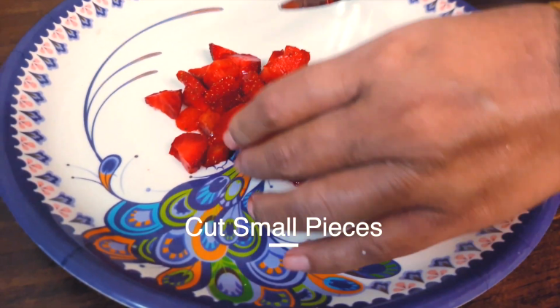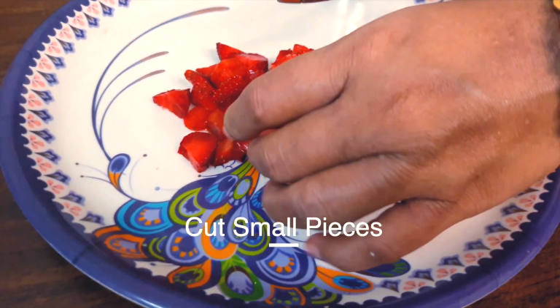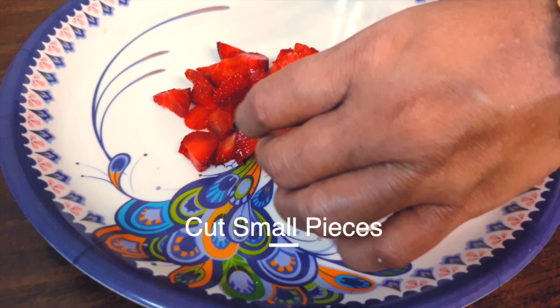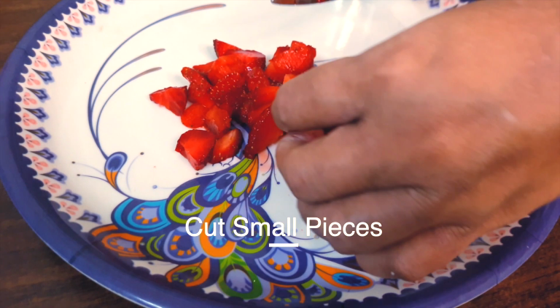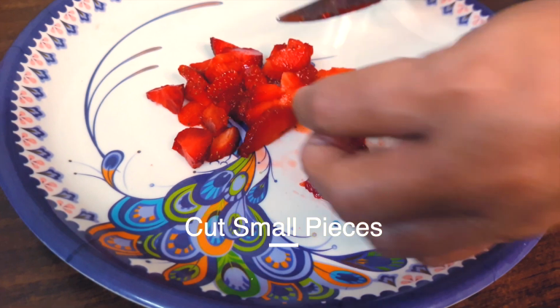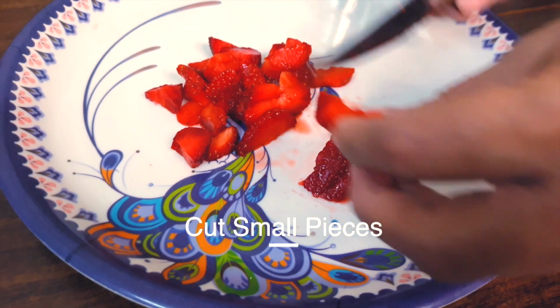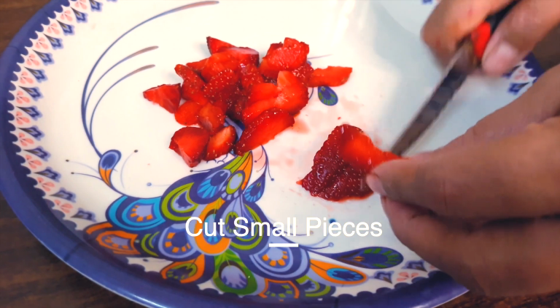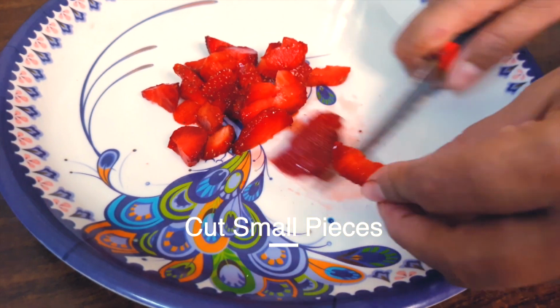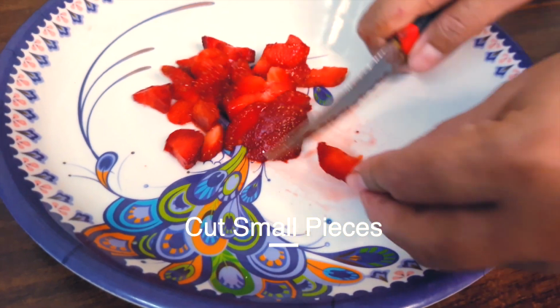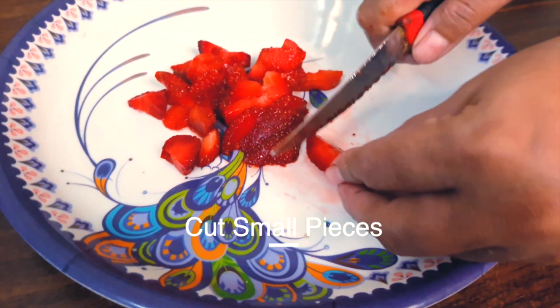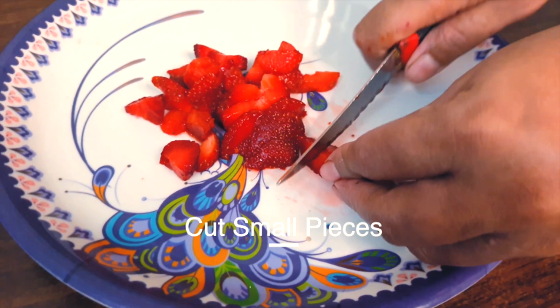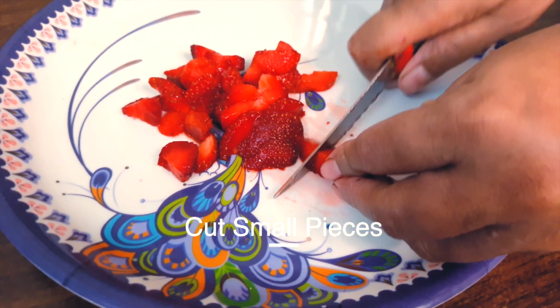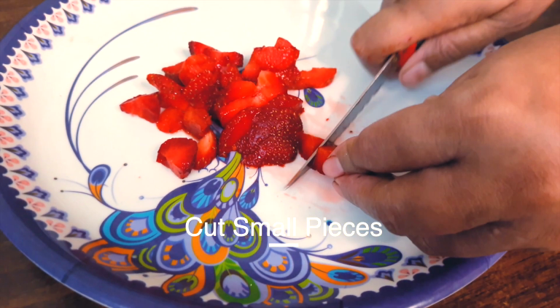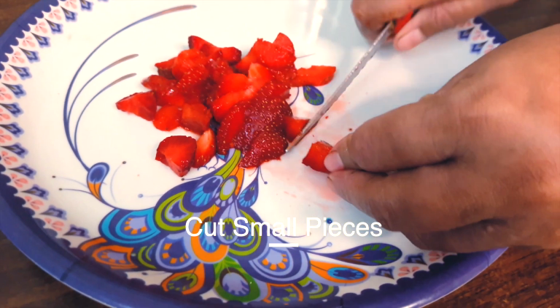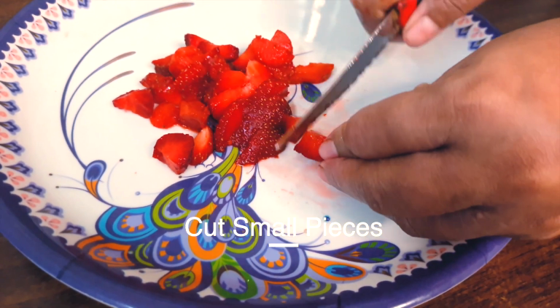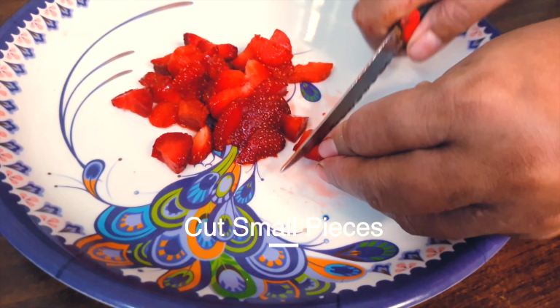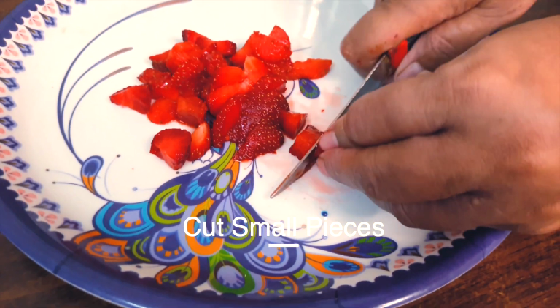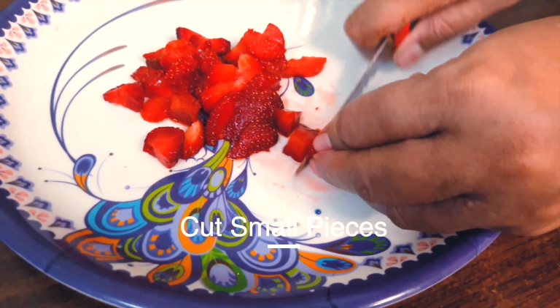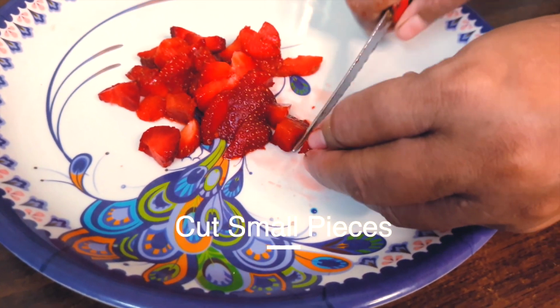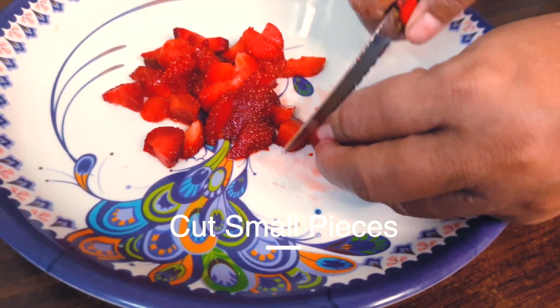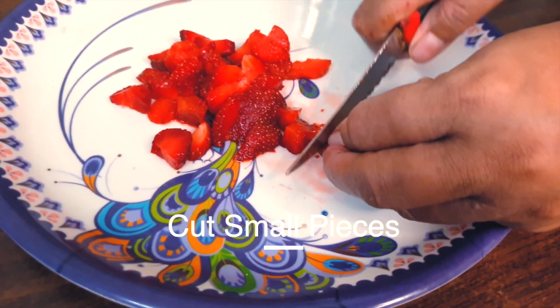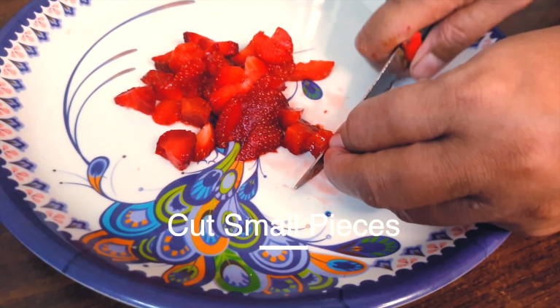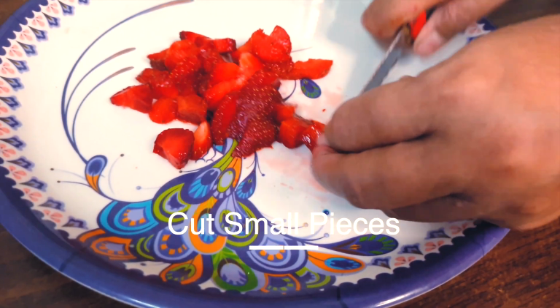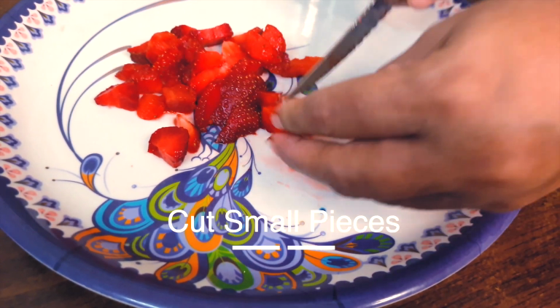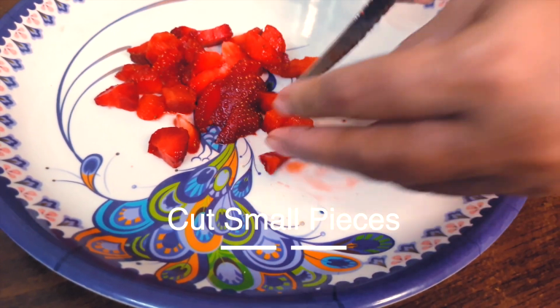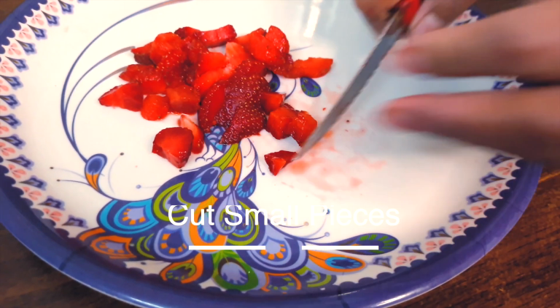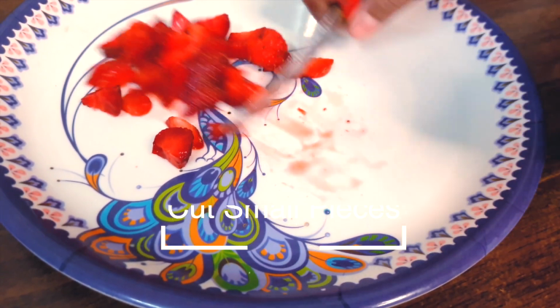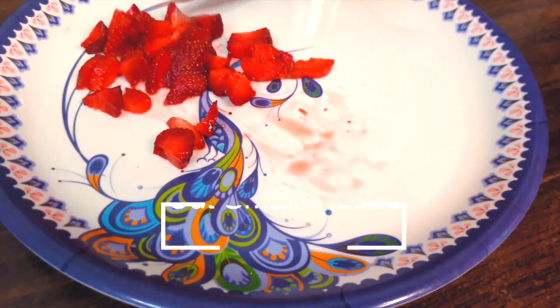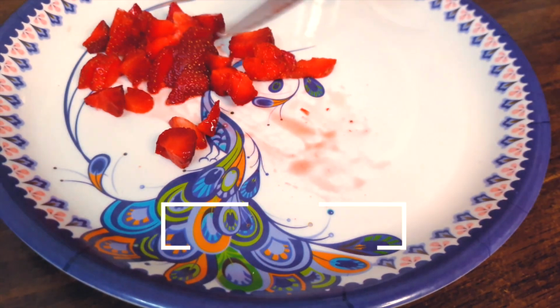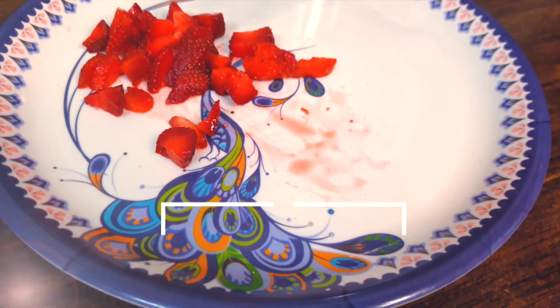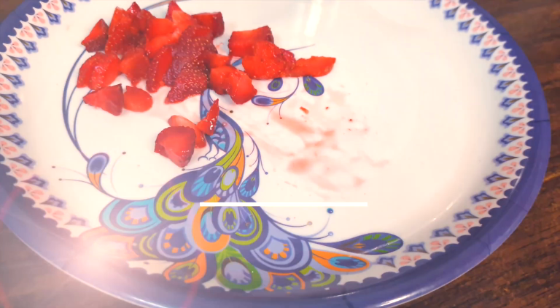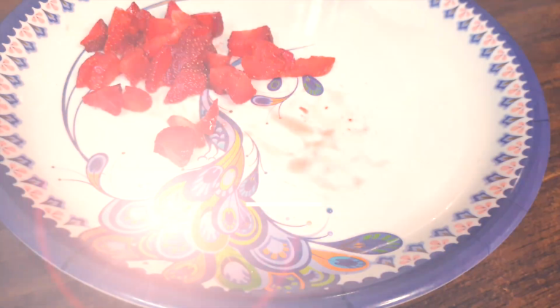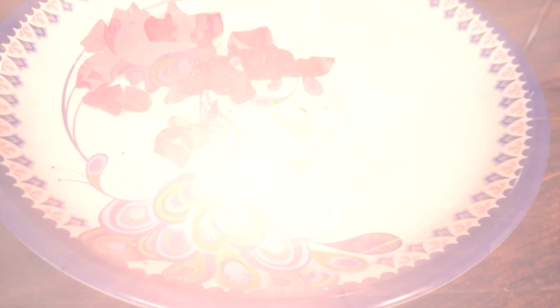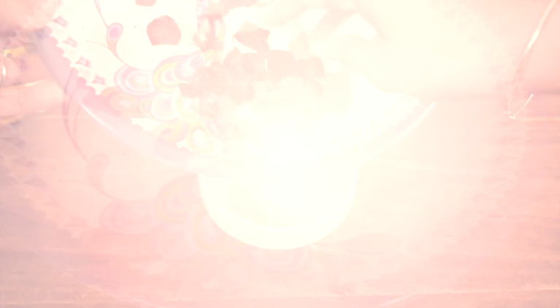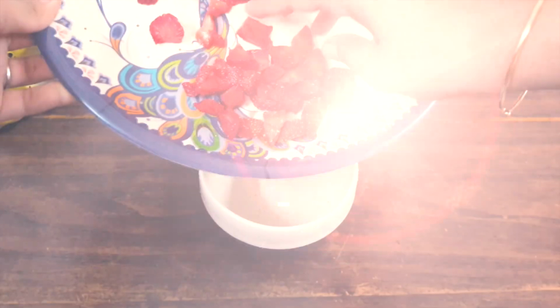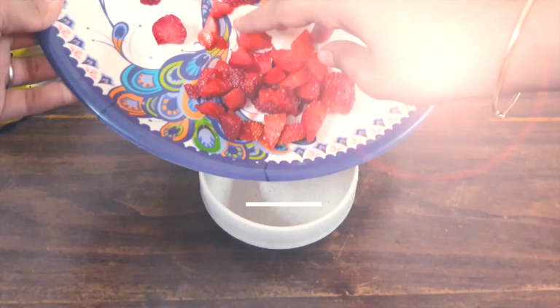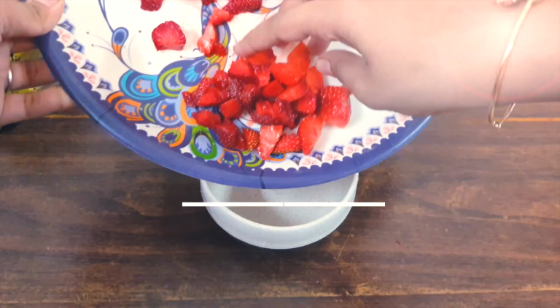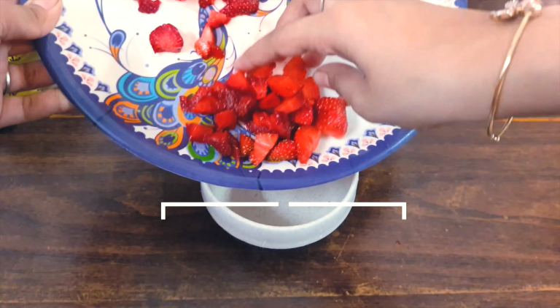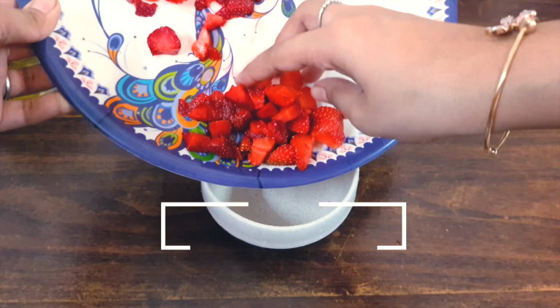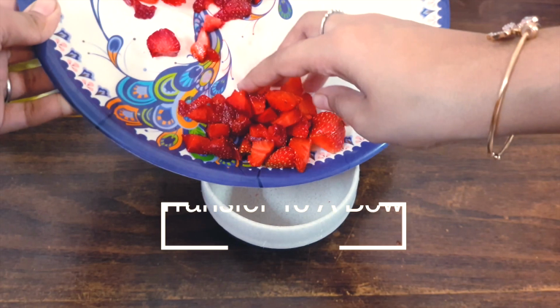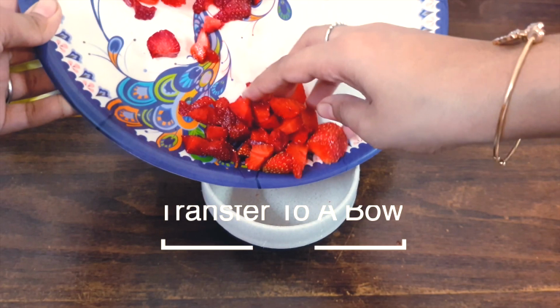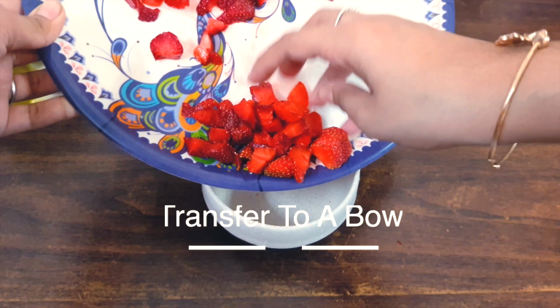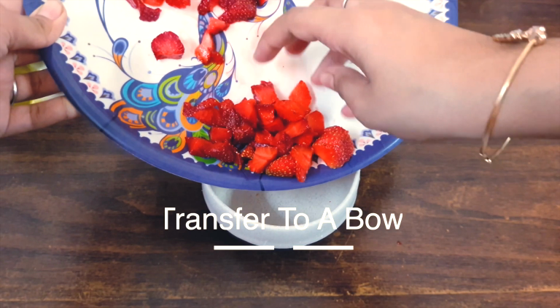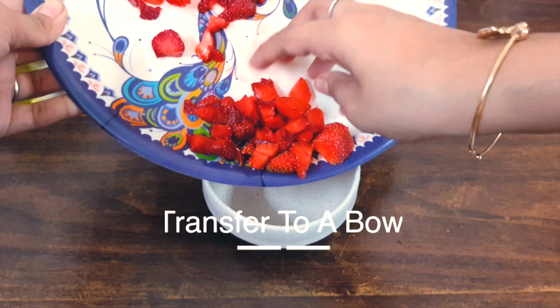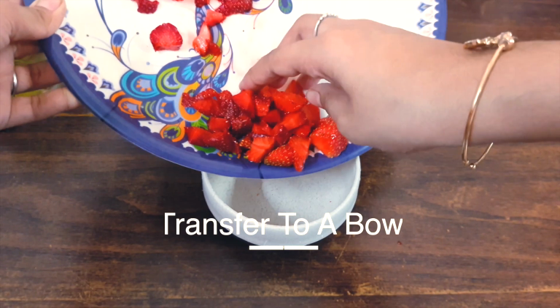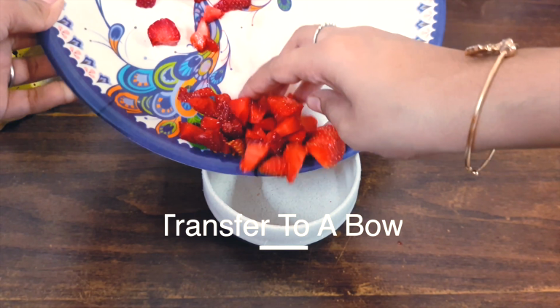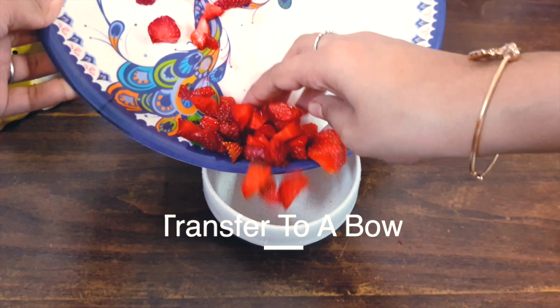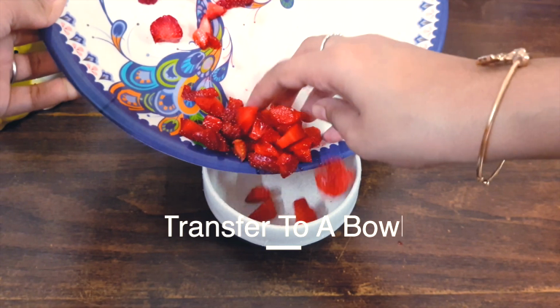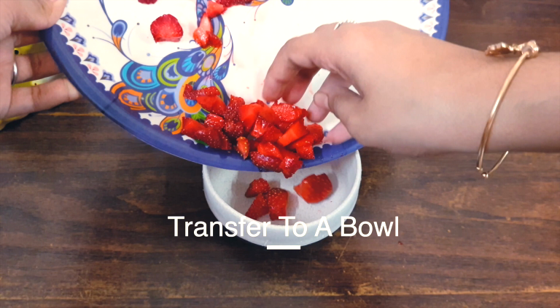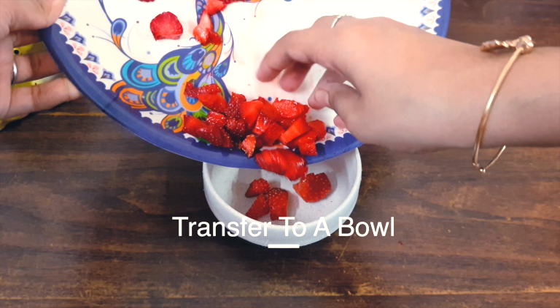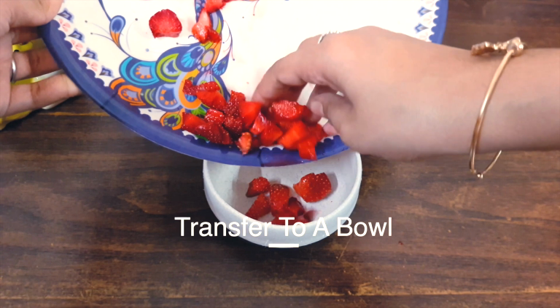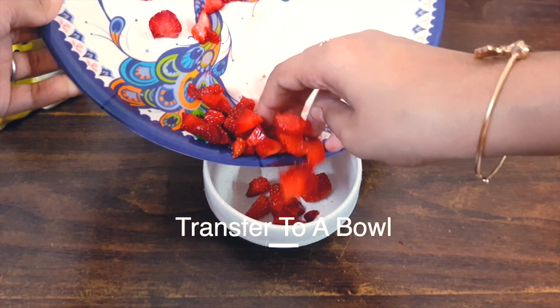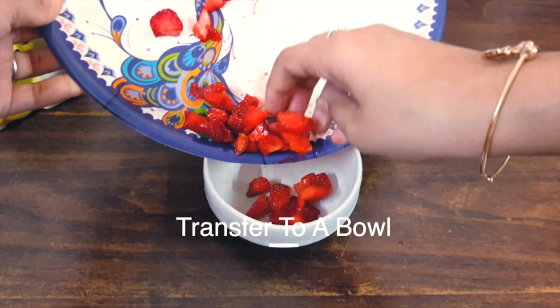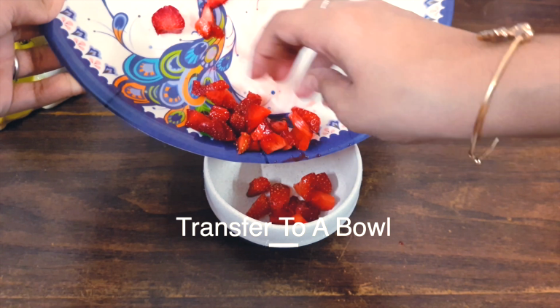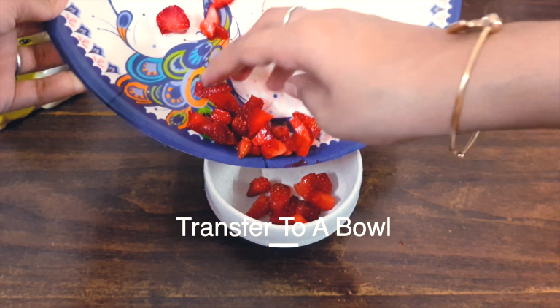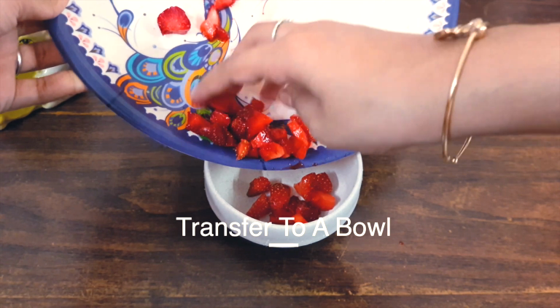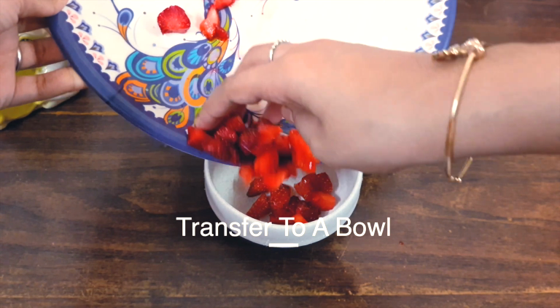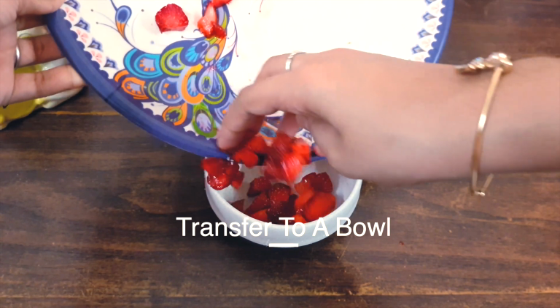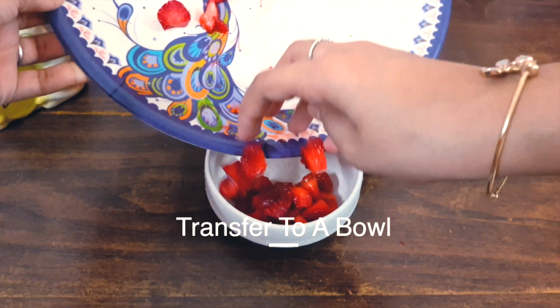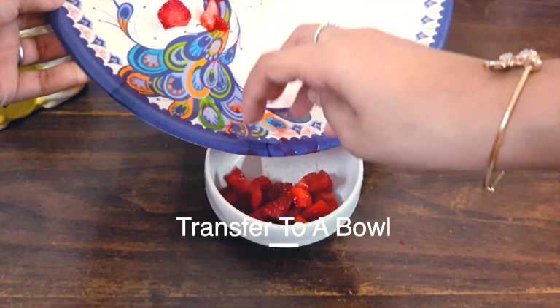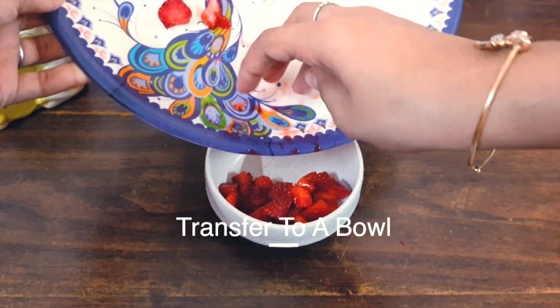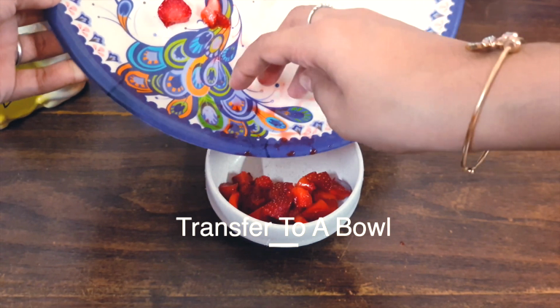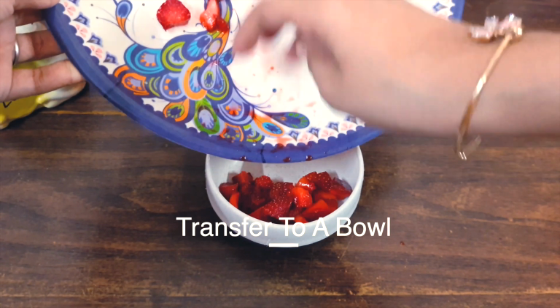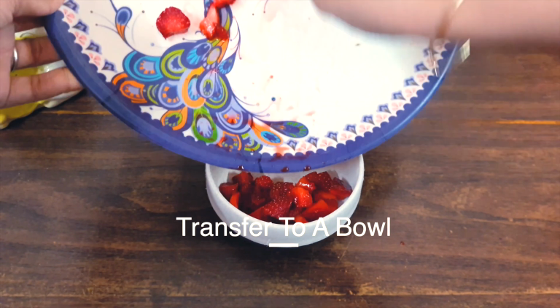Then I'll cook the pieces. When you cook, you'll cook the pieces, then the bowl is ready.